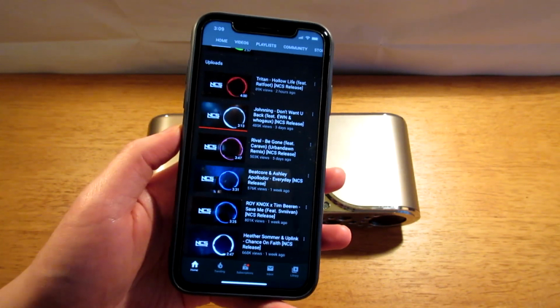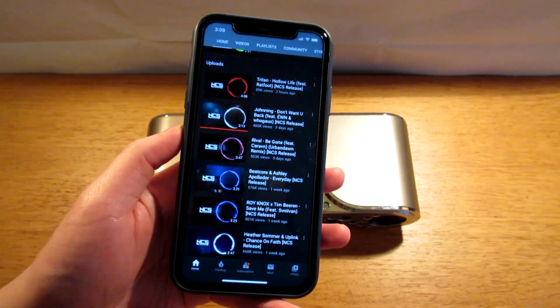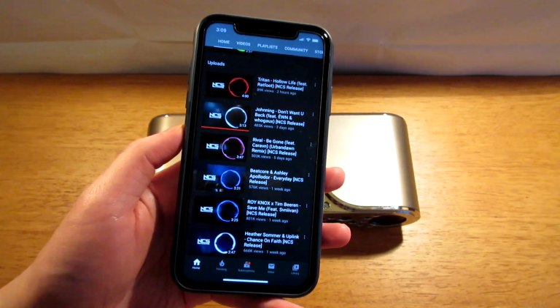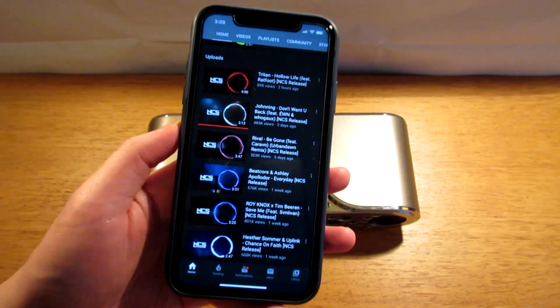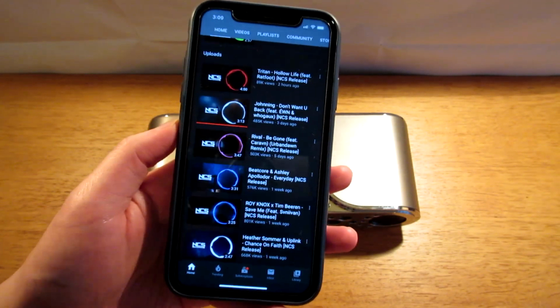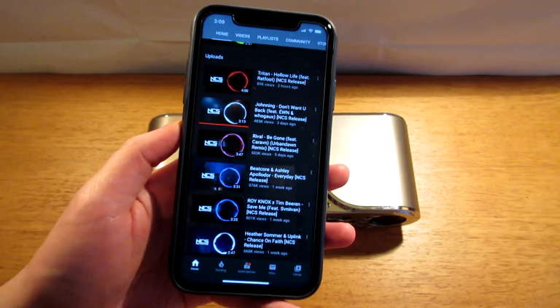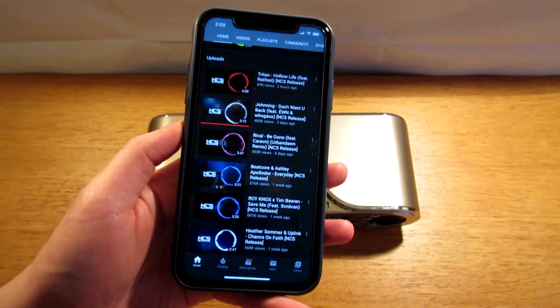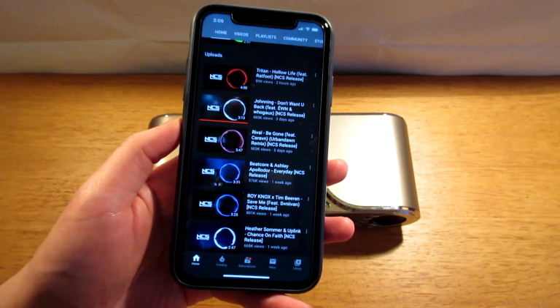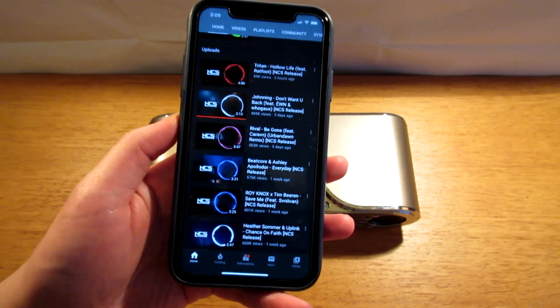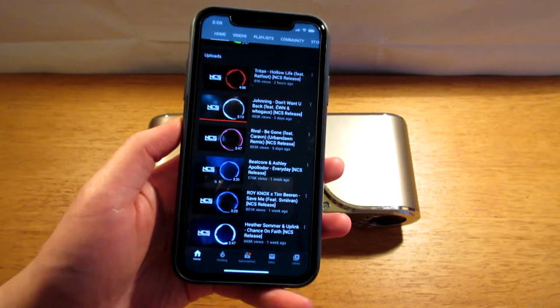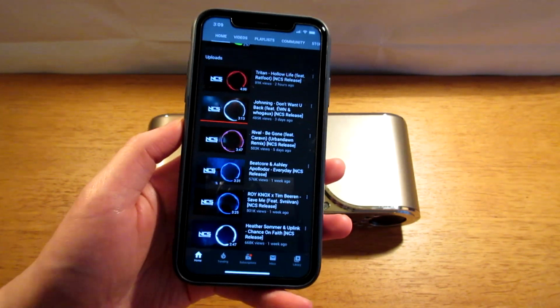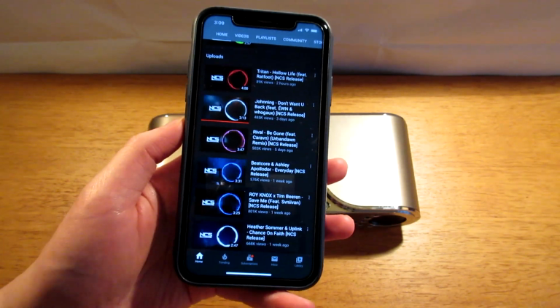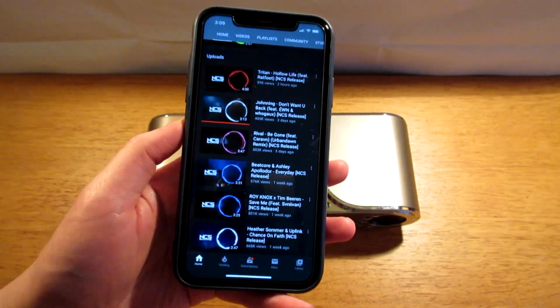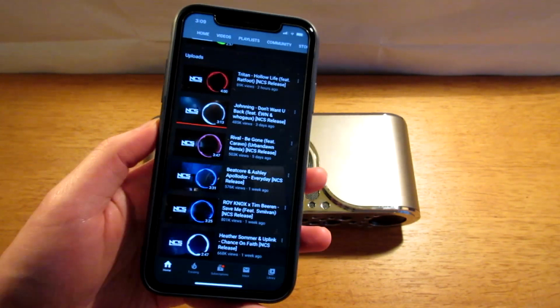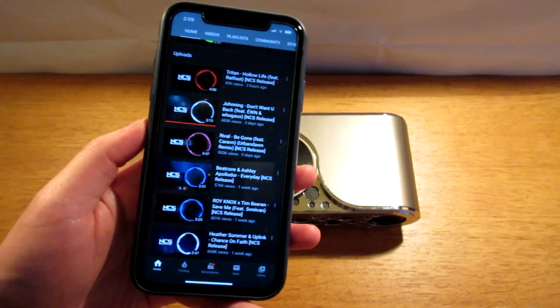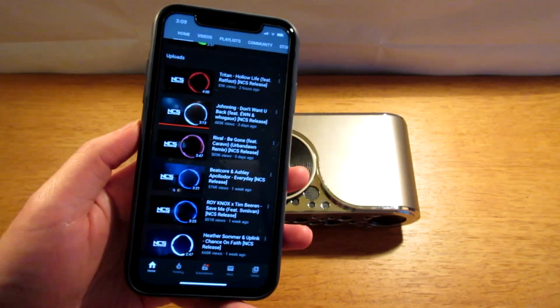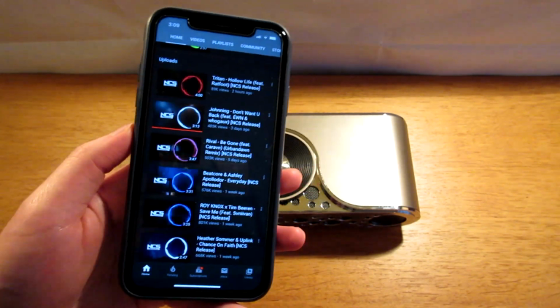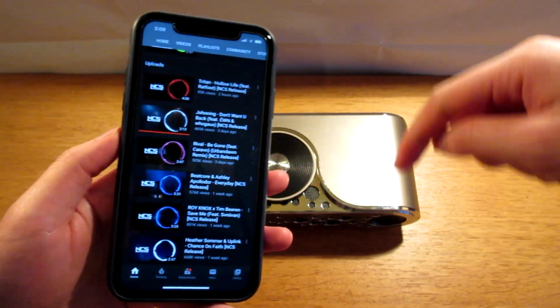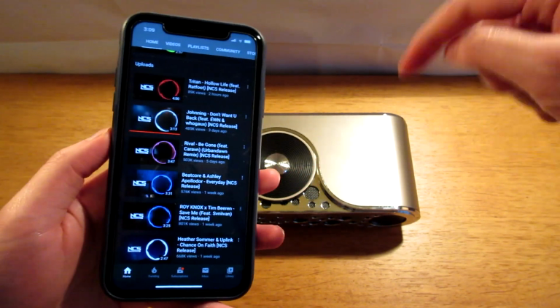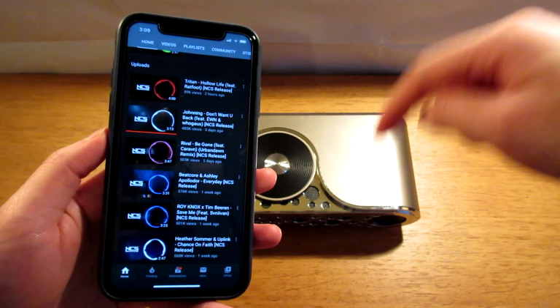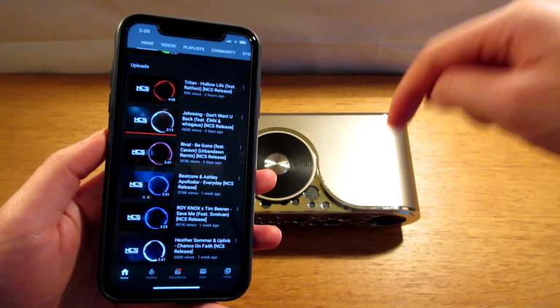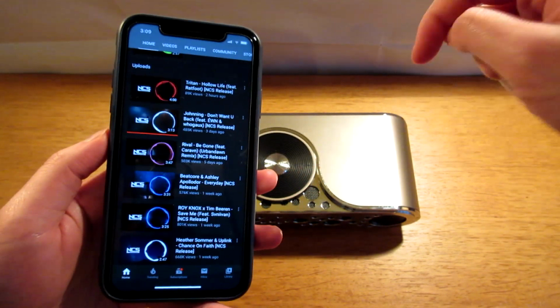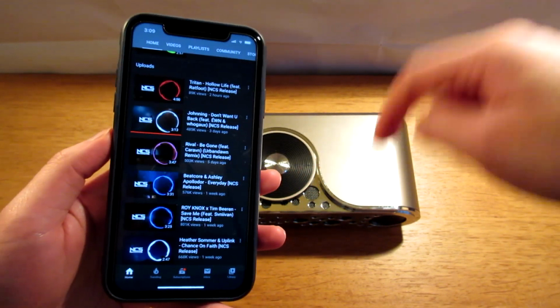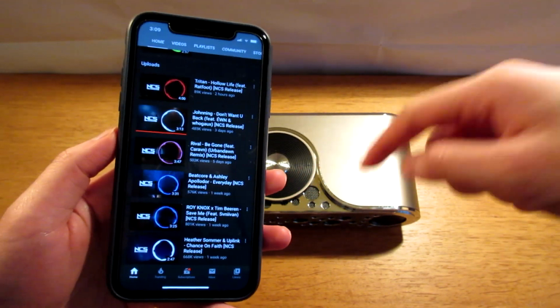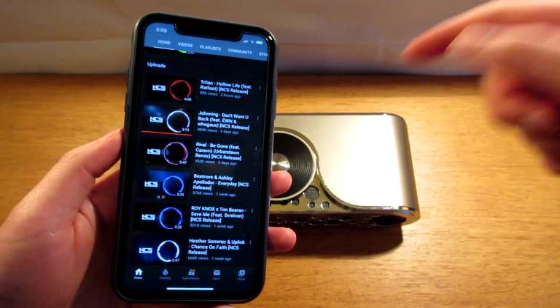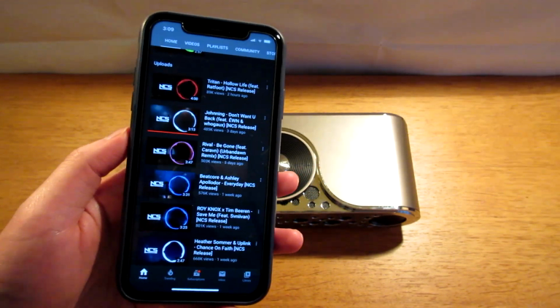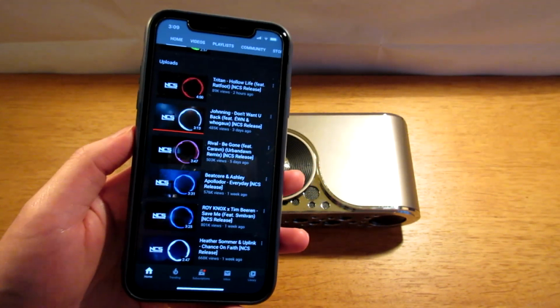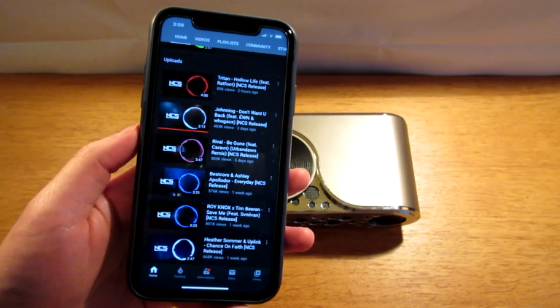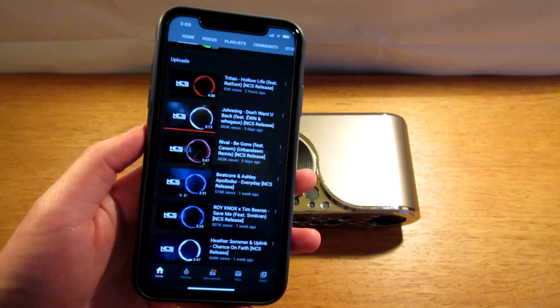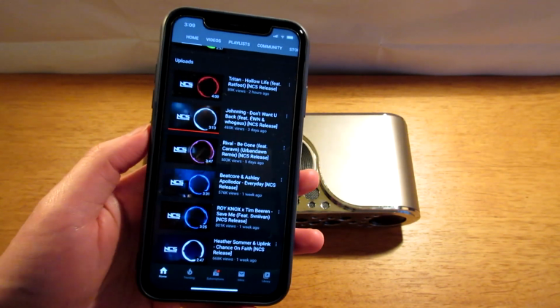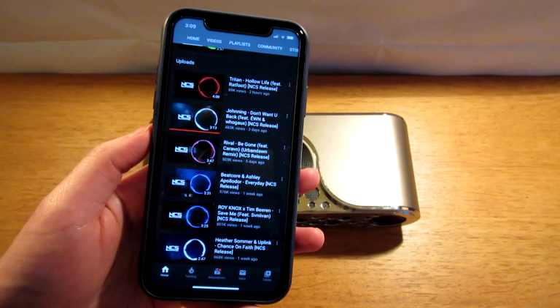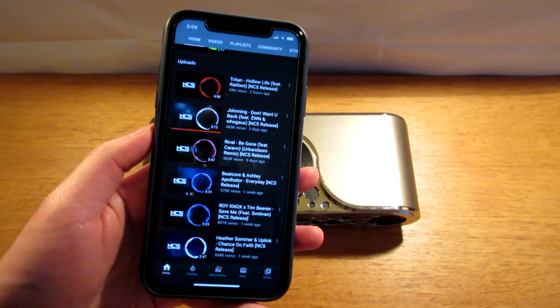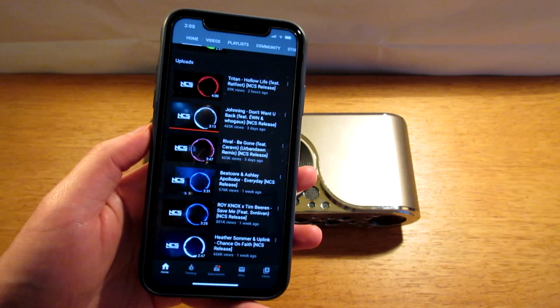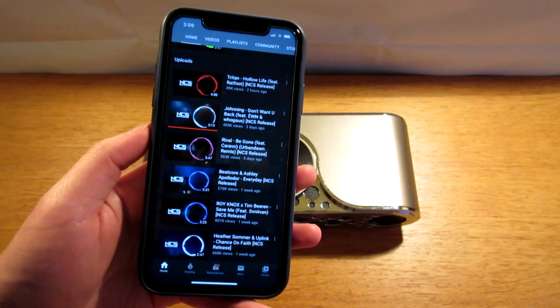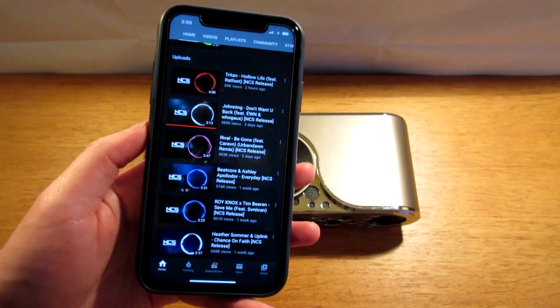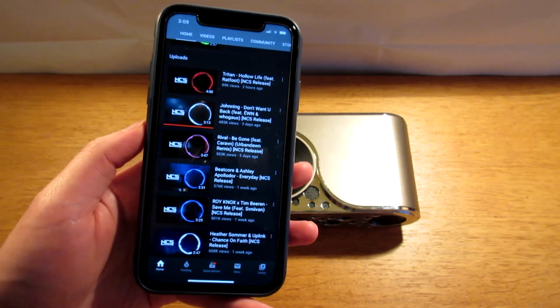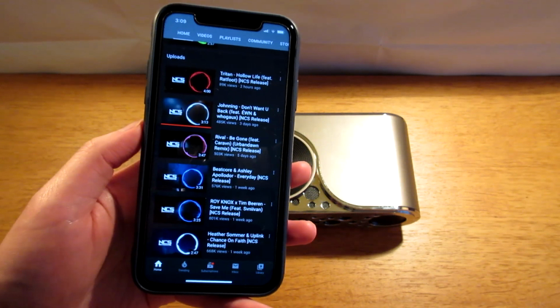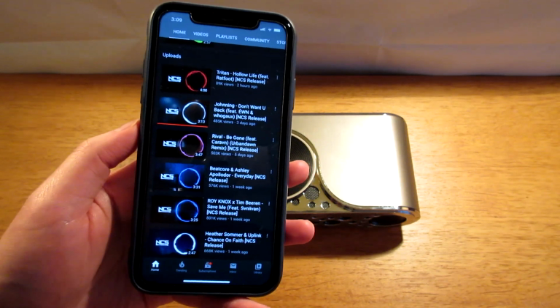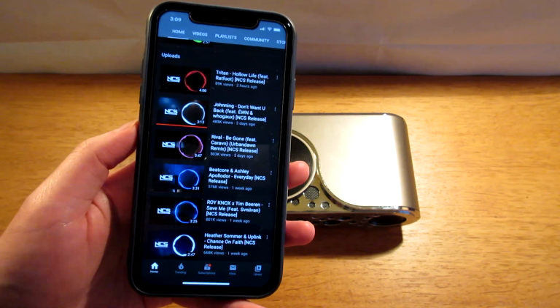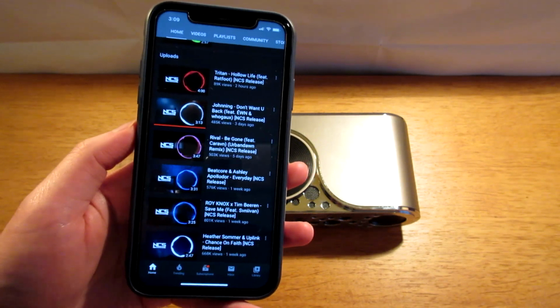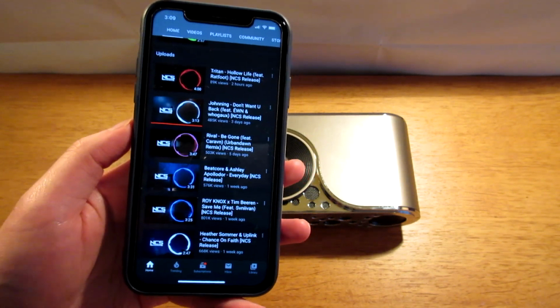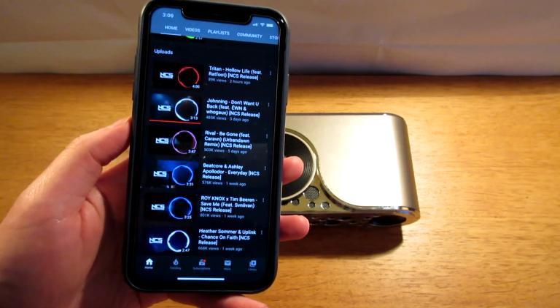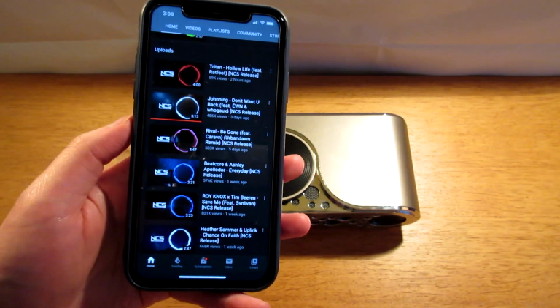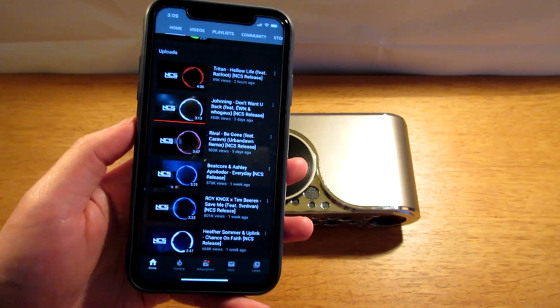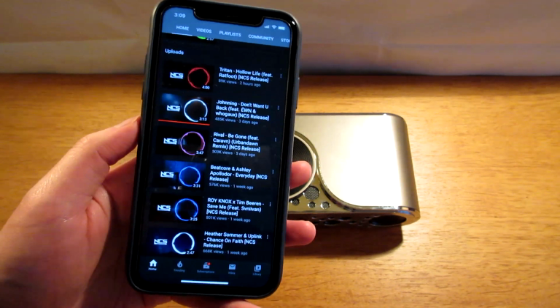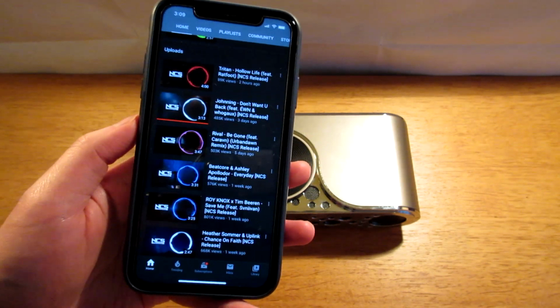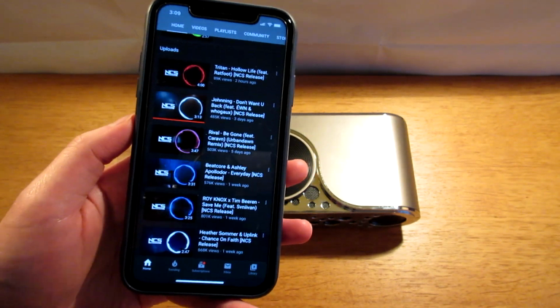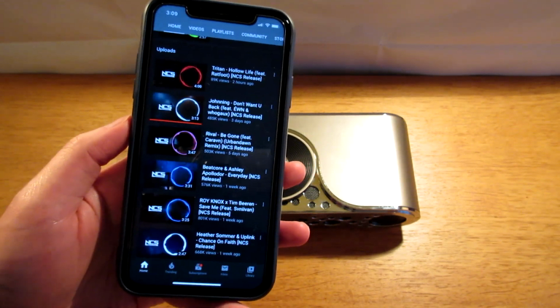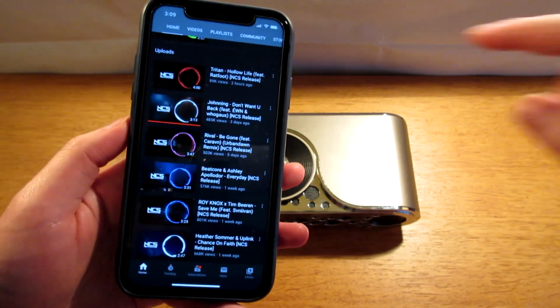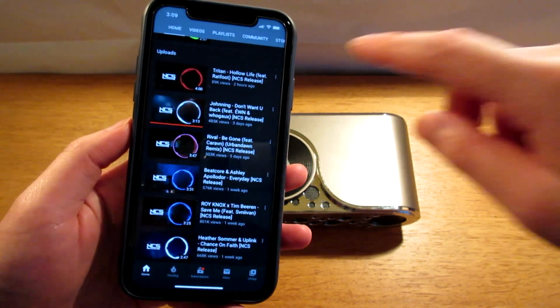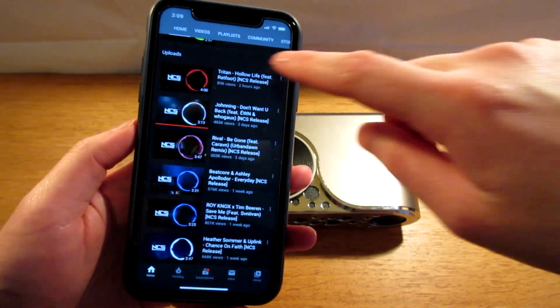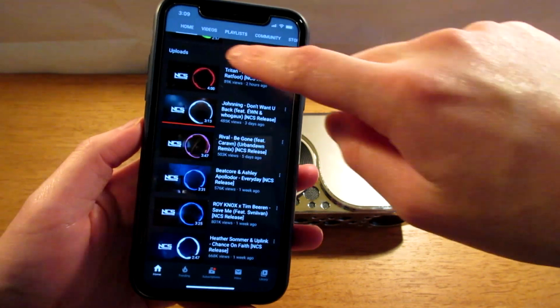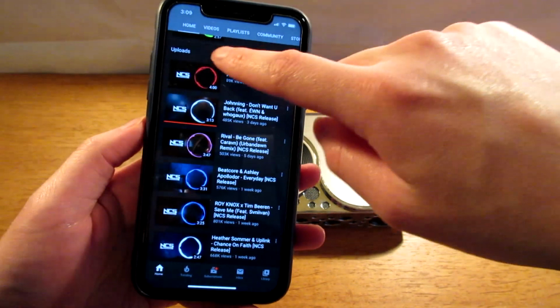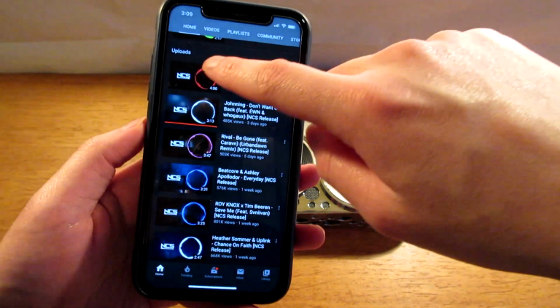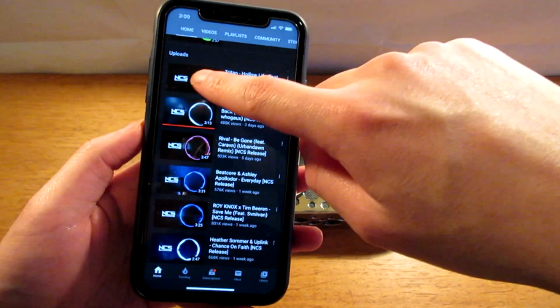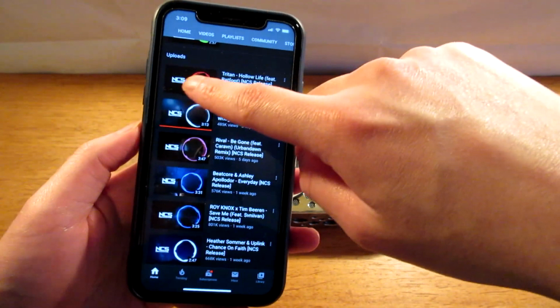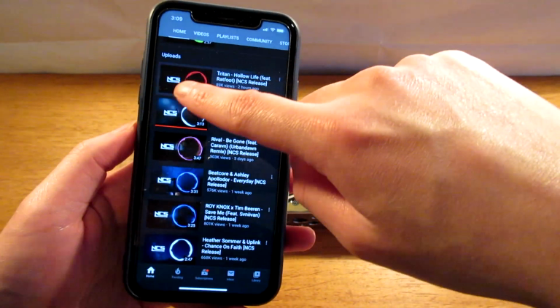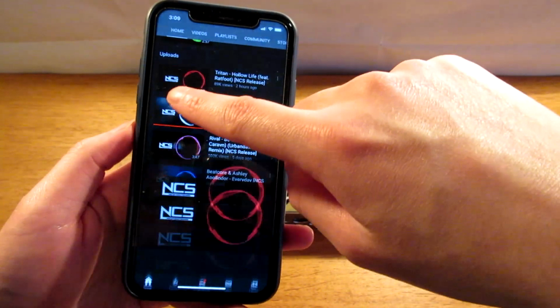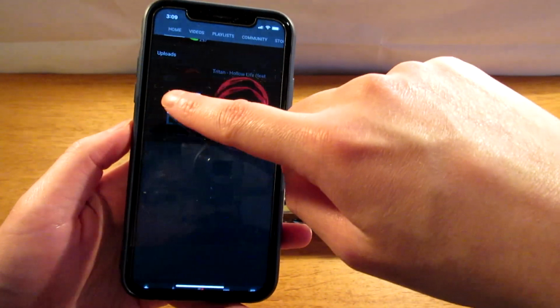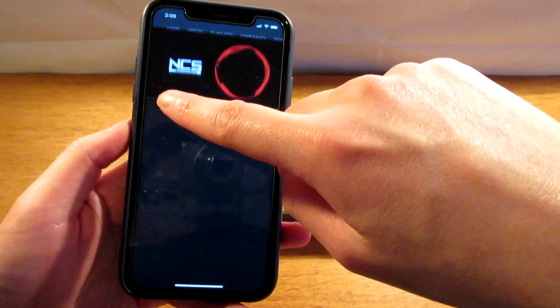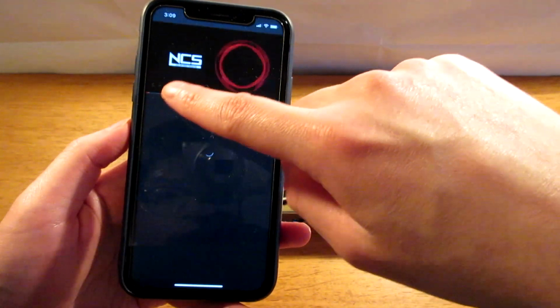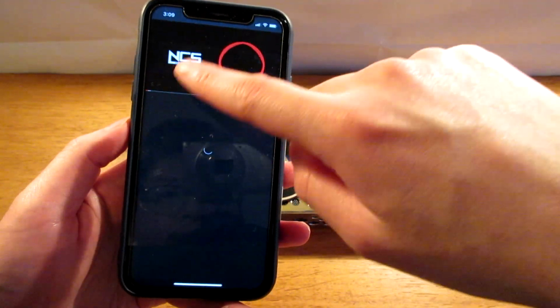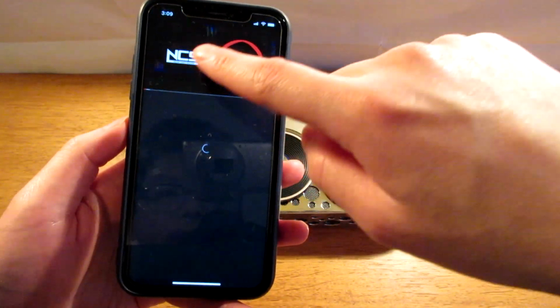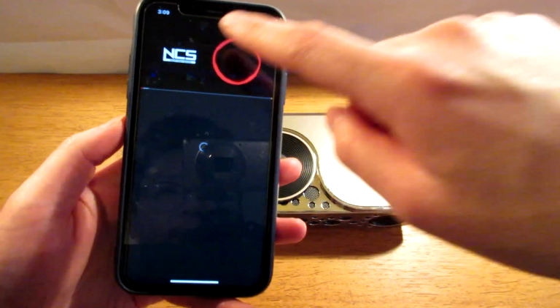Let's test out the speakers and see how good they are. I'm going to link the music down below in the description where you guys can listen to it. Let's test it out.